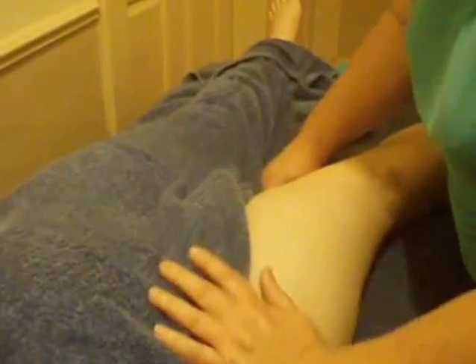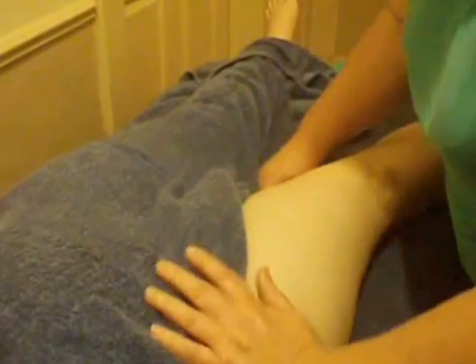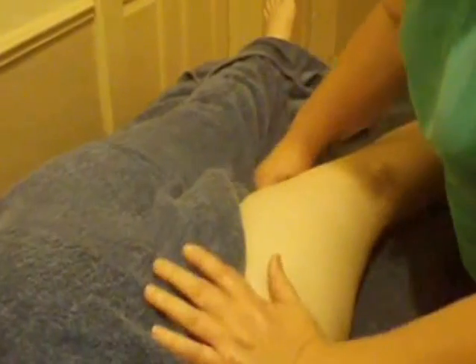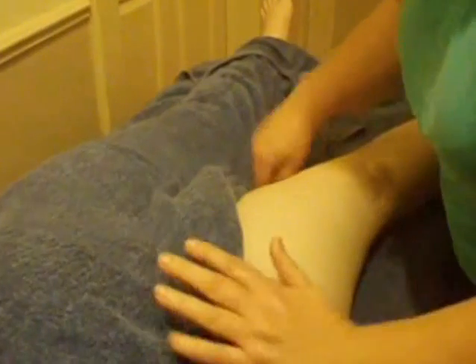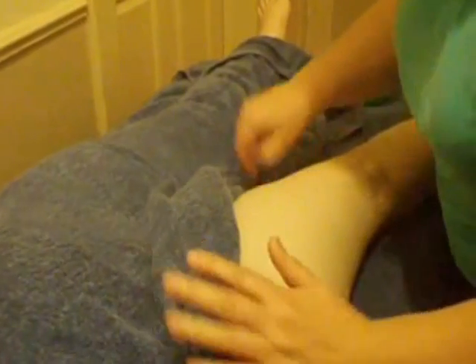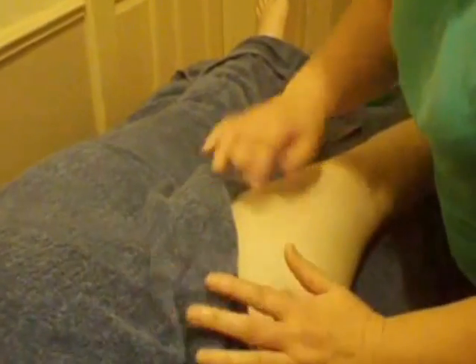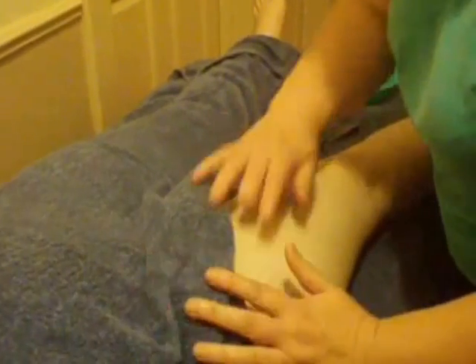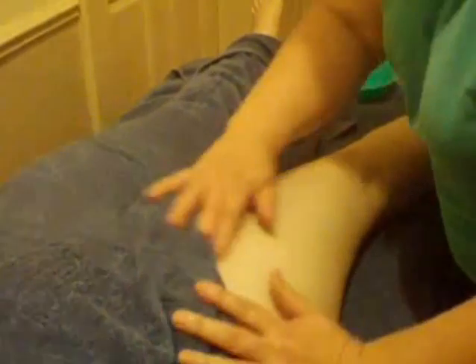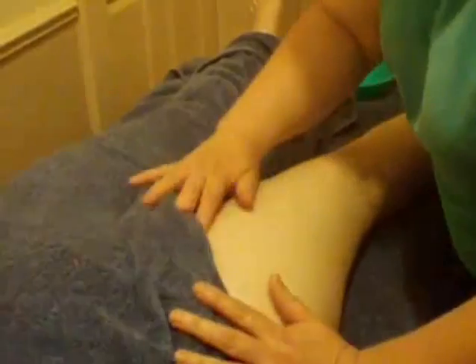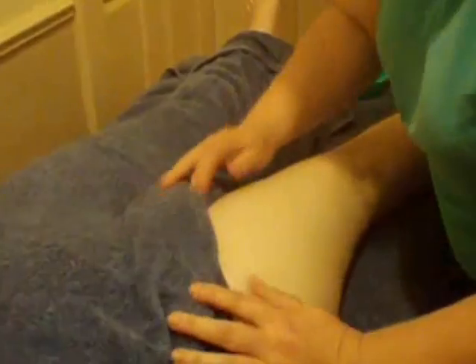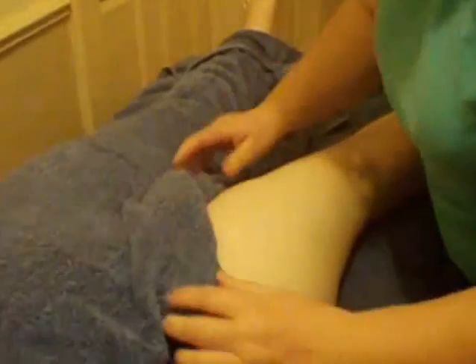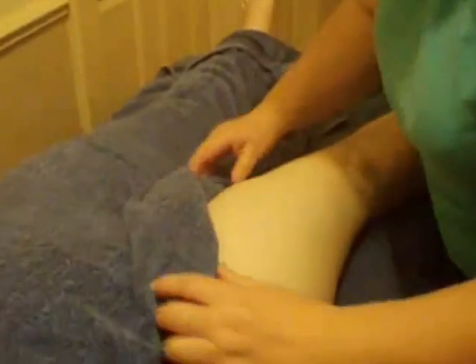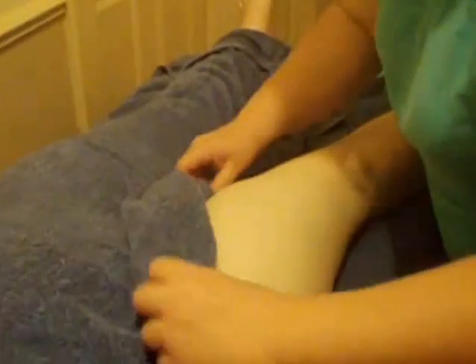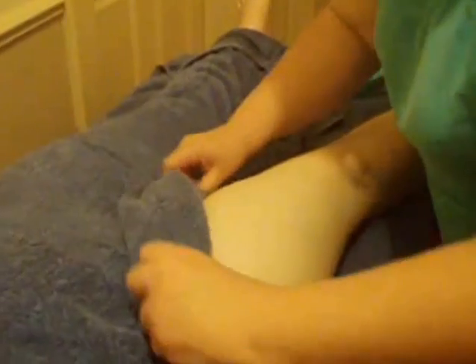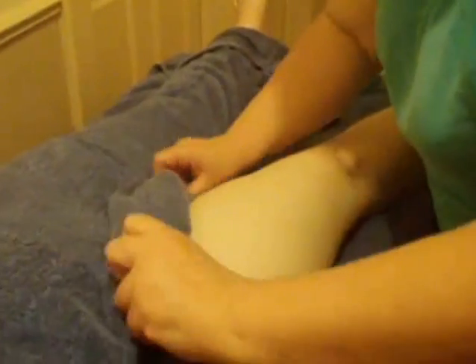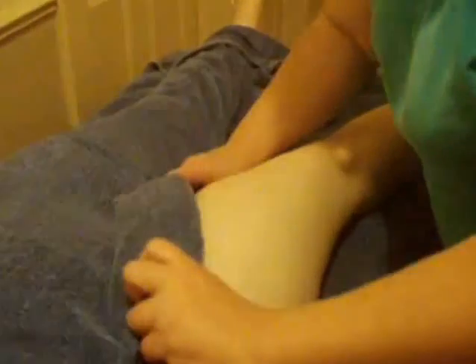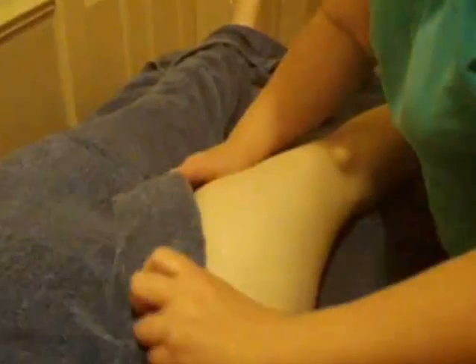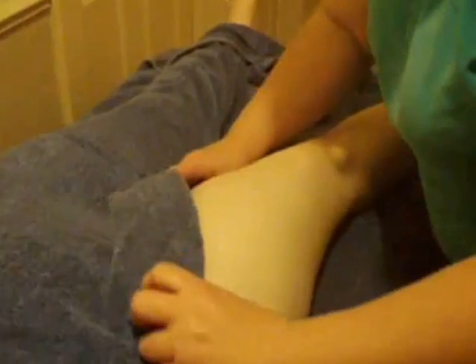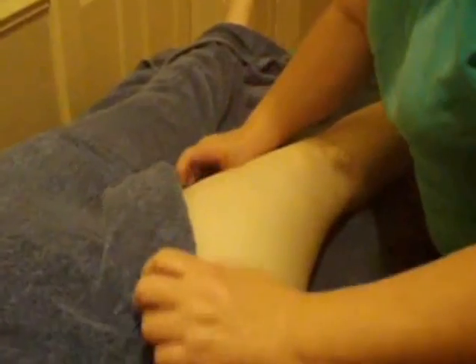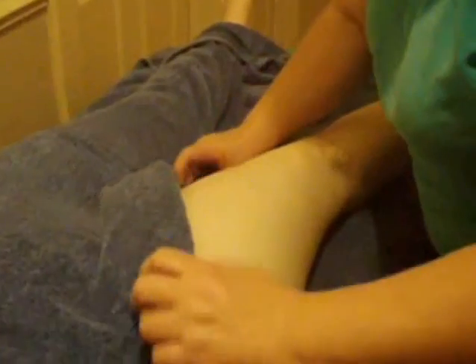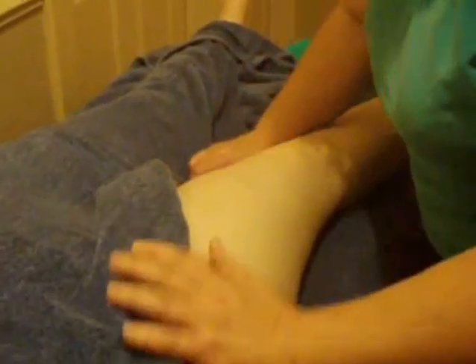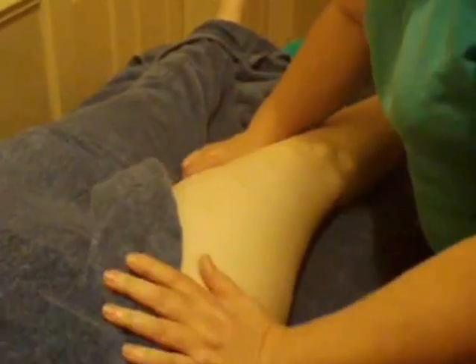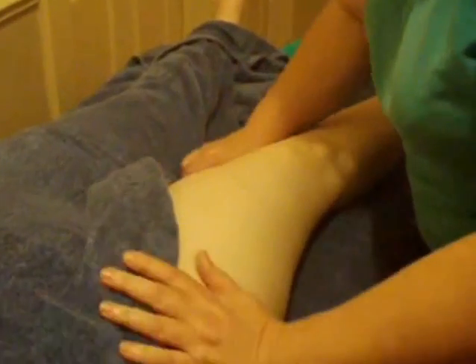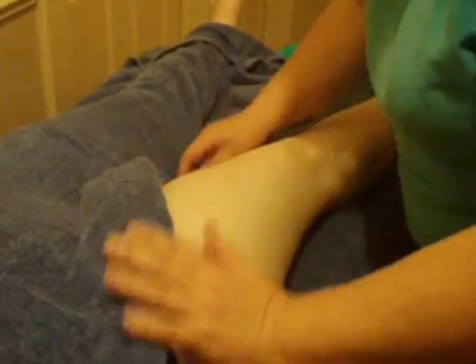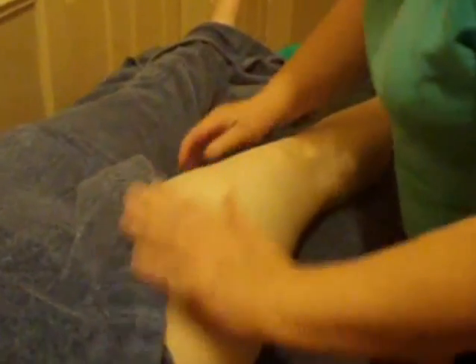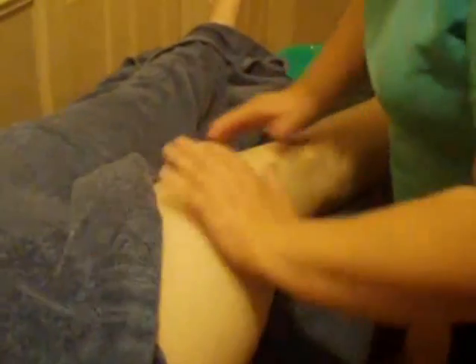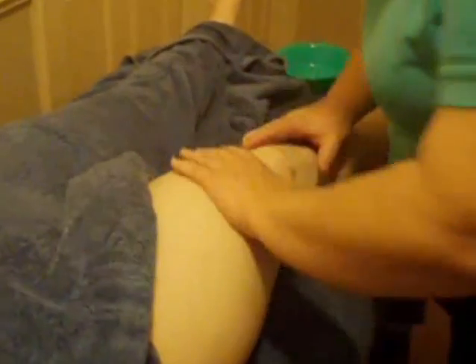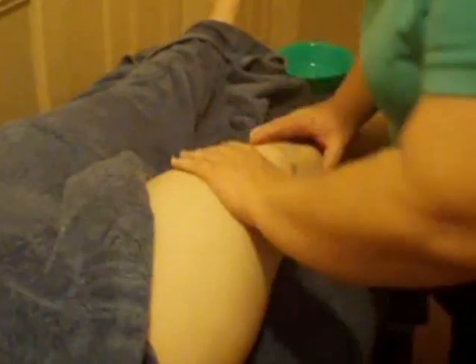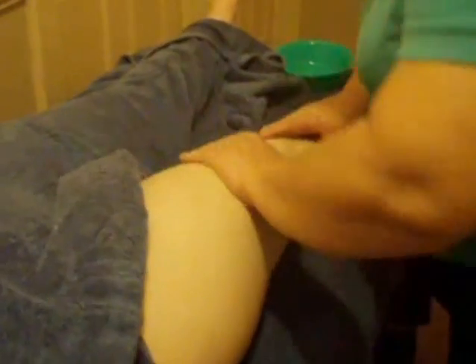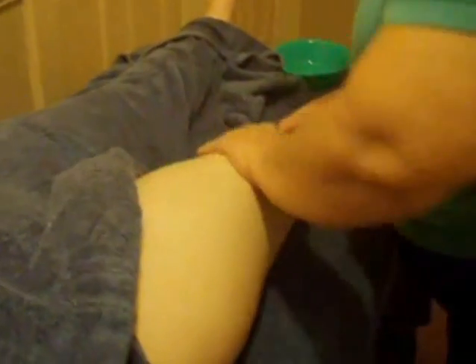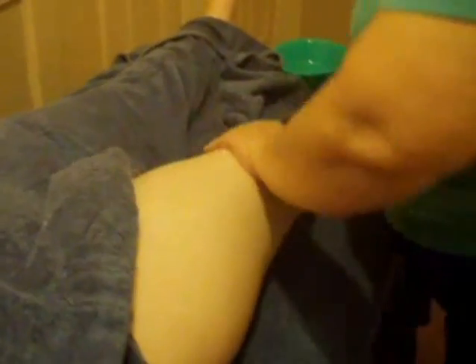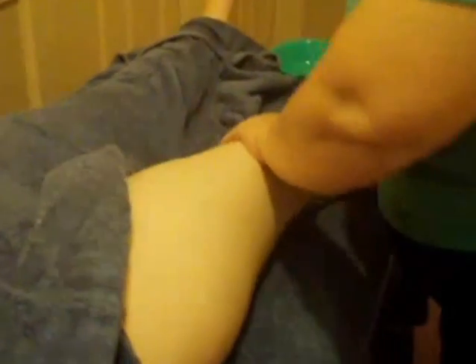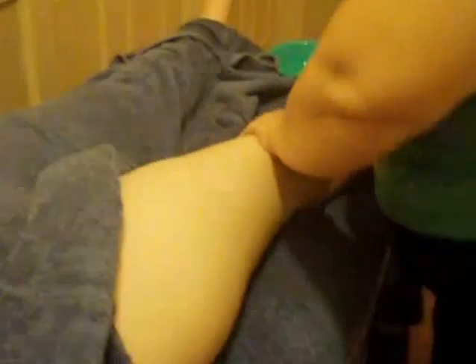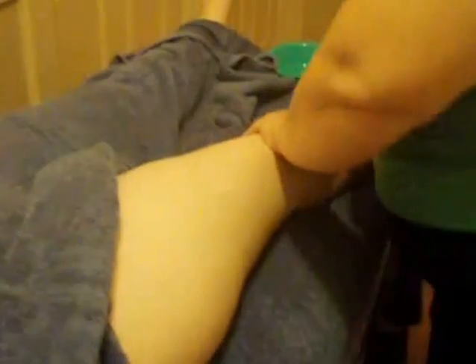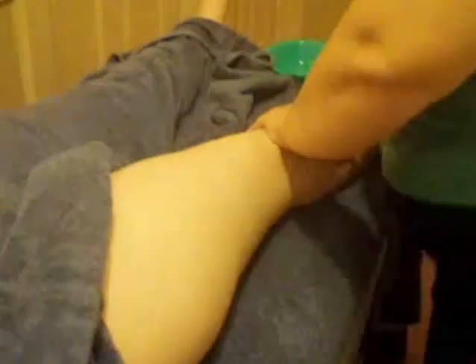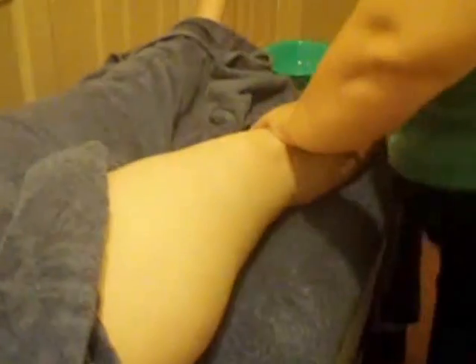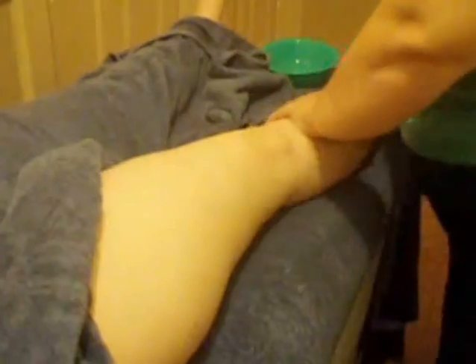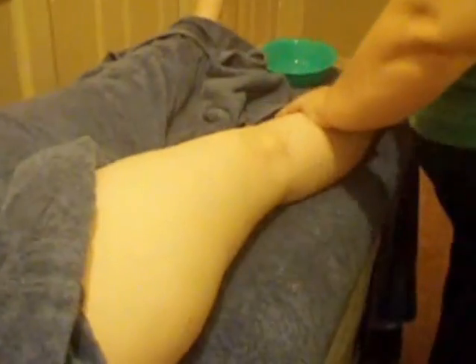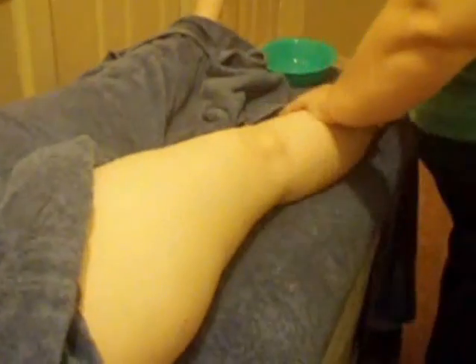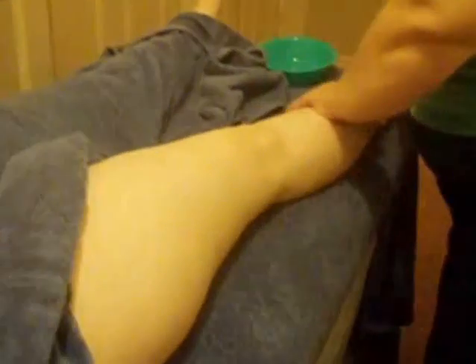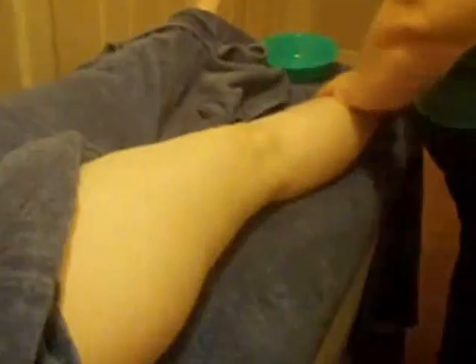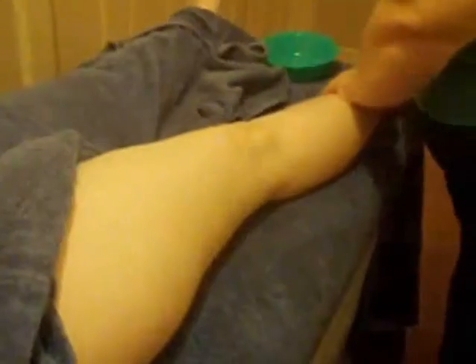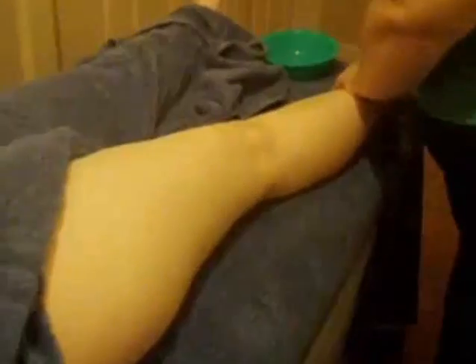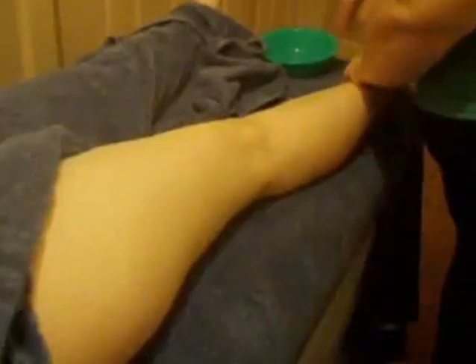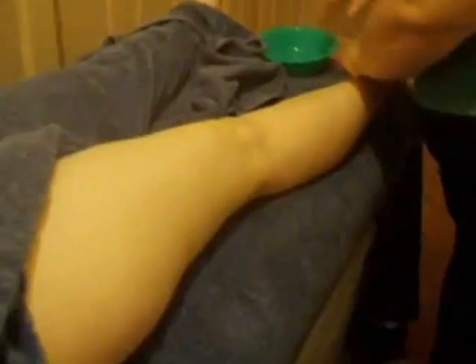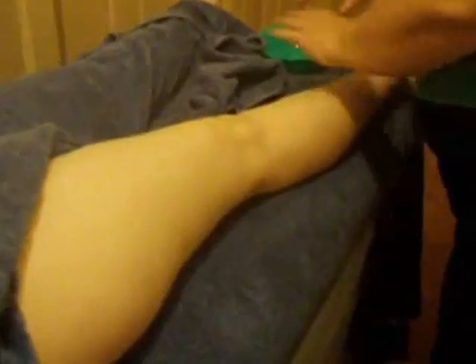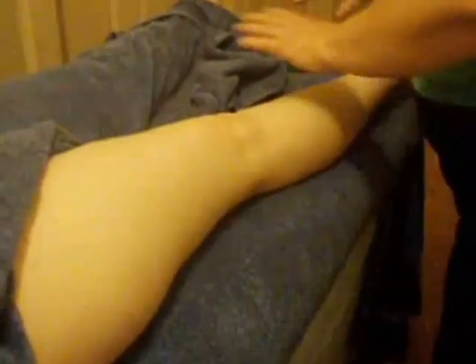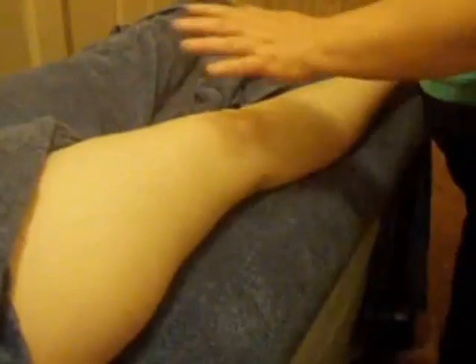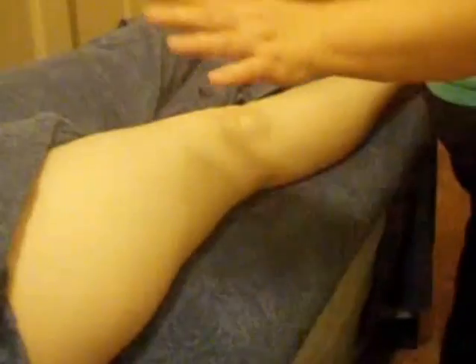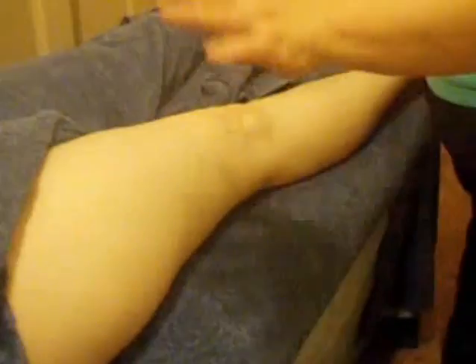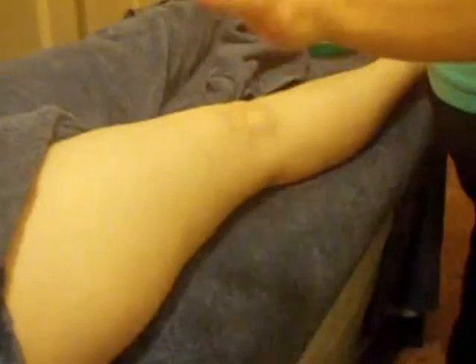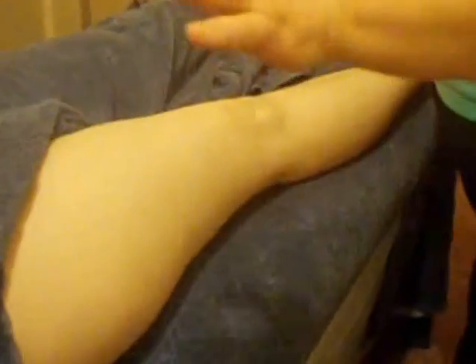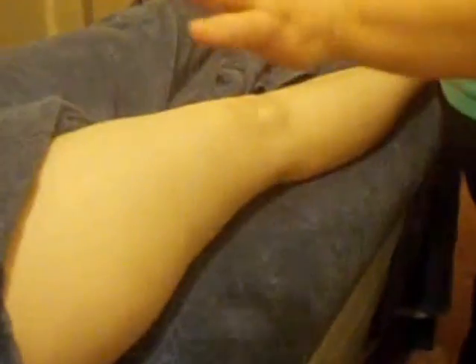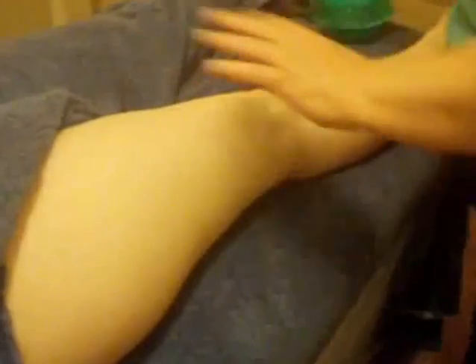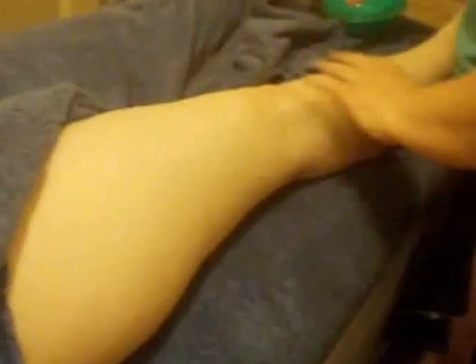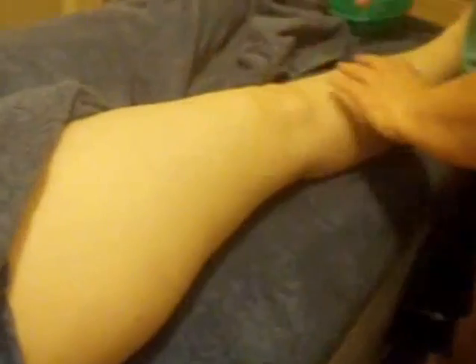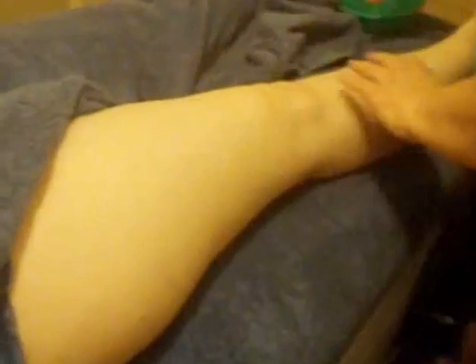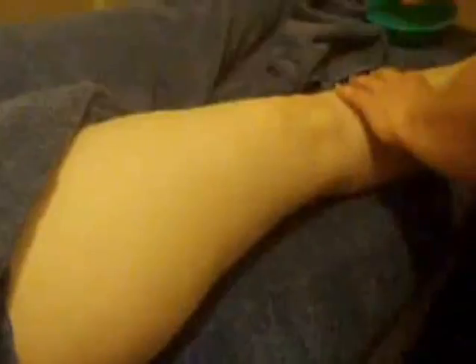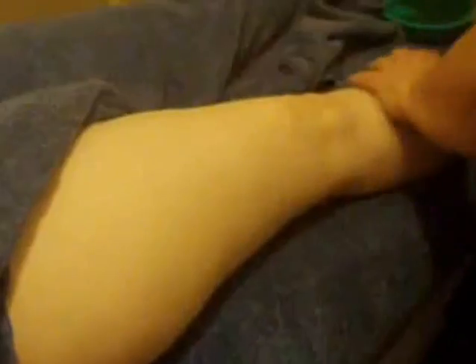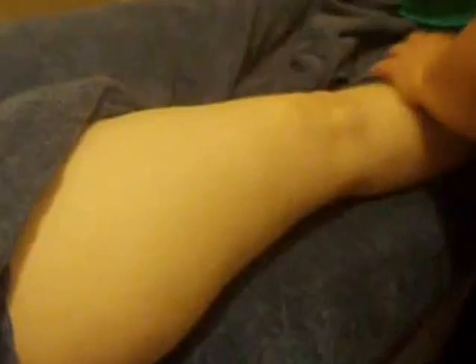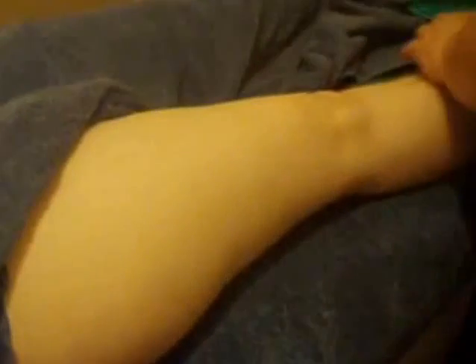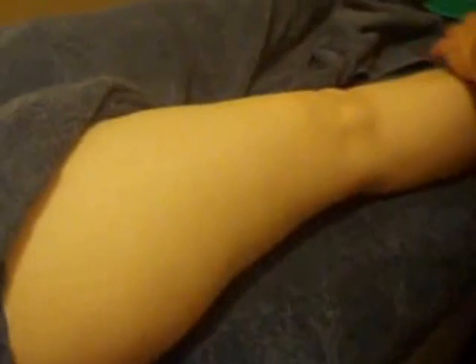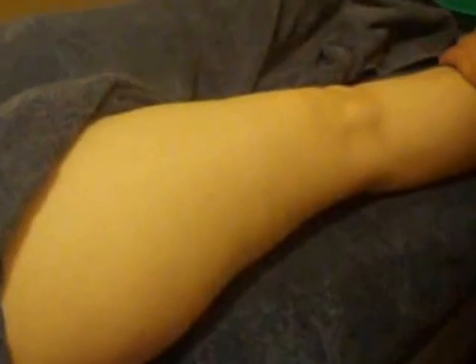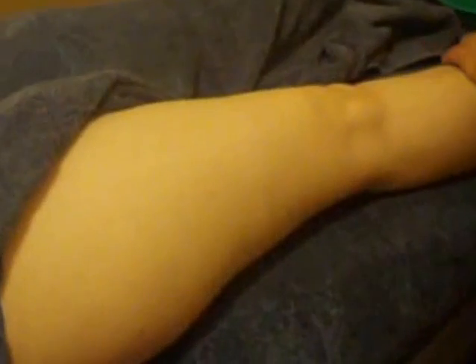Just use the towel and slide it and roll it up so that just their leg is showing, so that everything else is all covered.